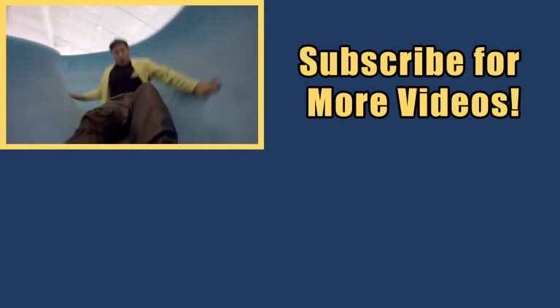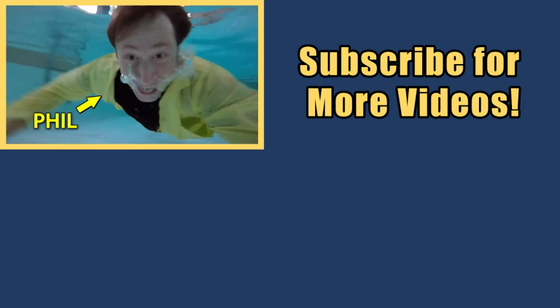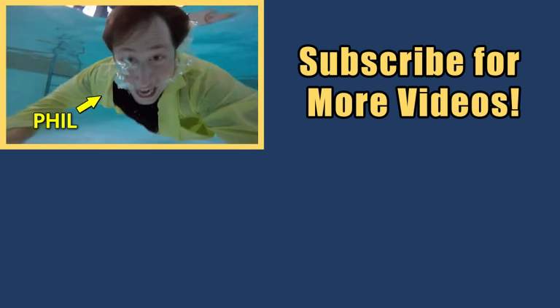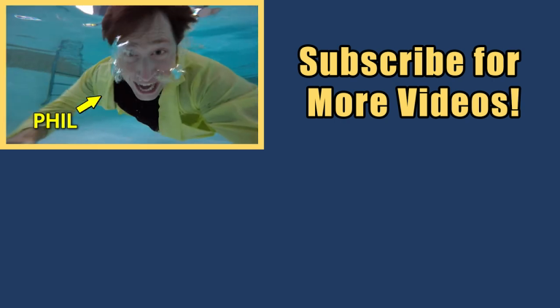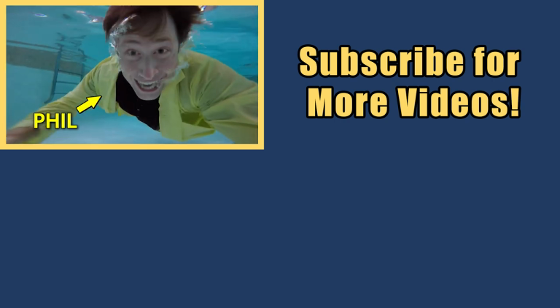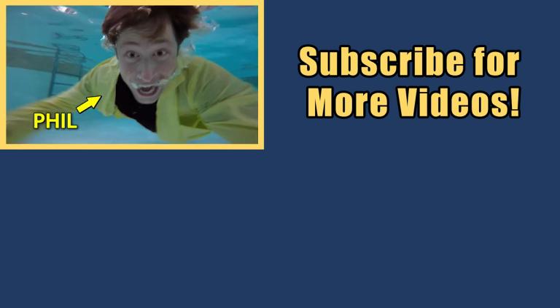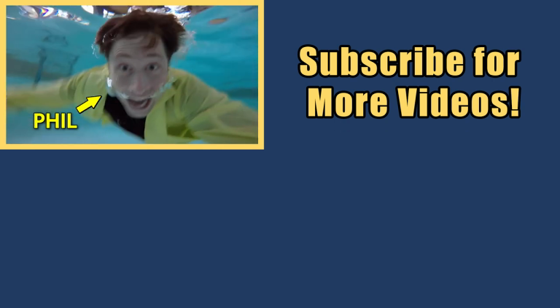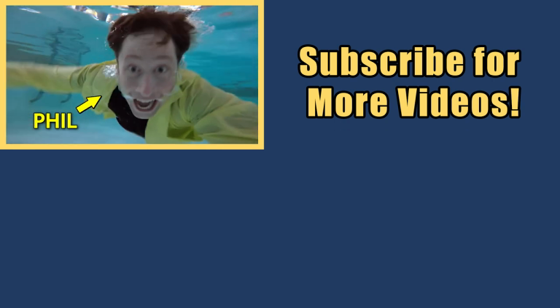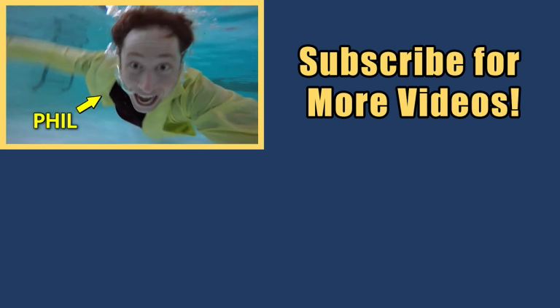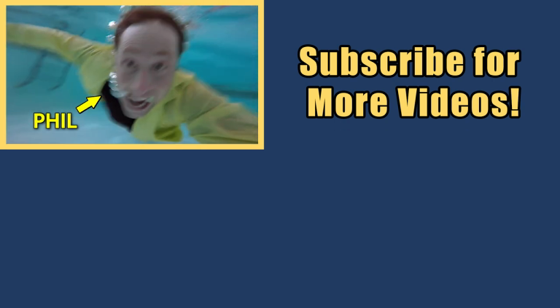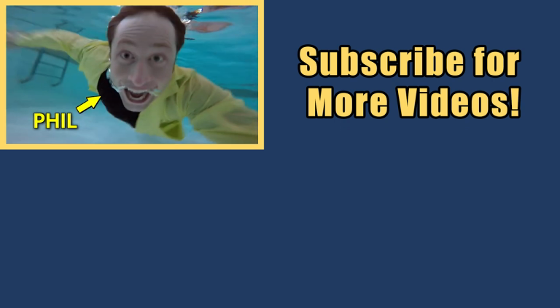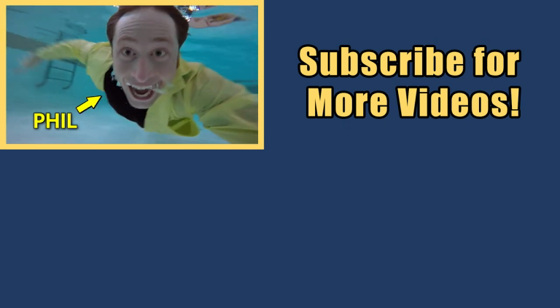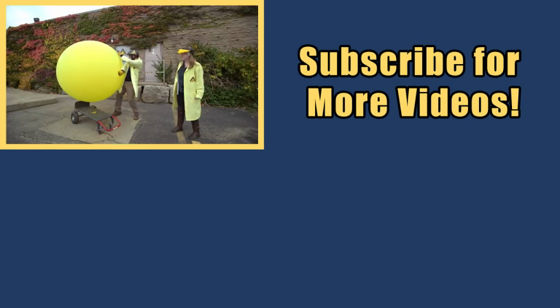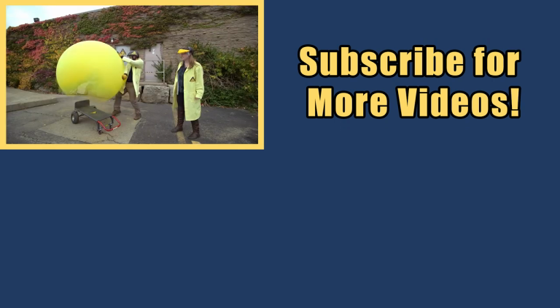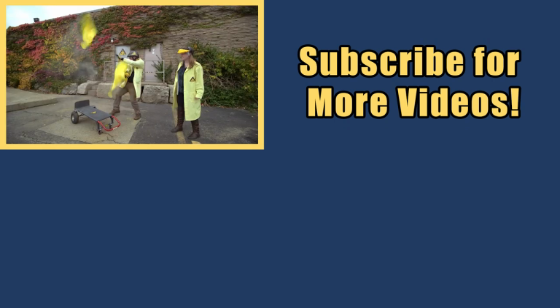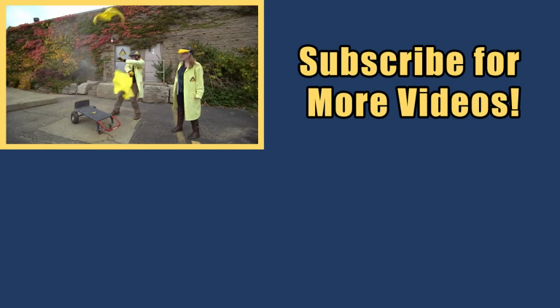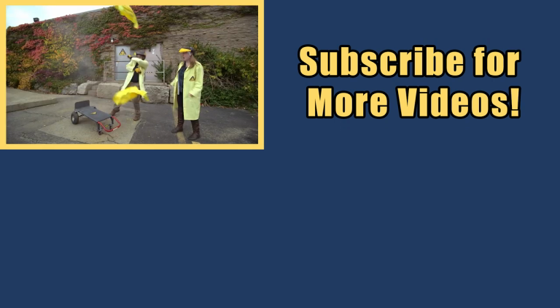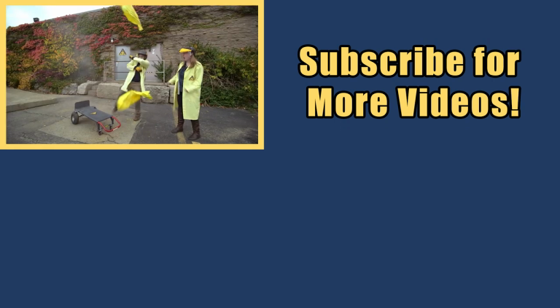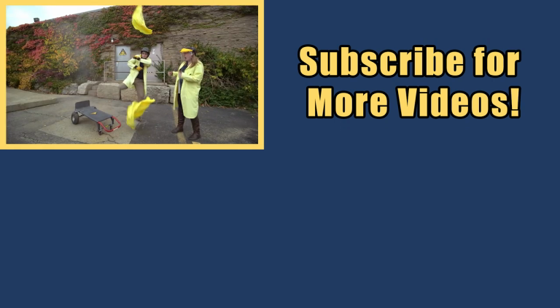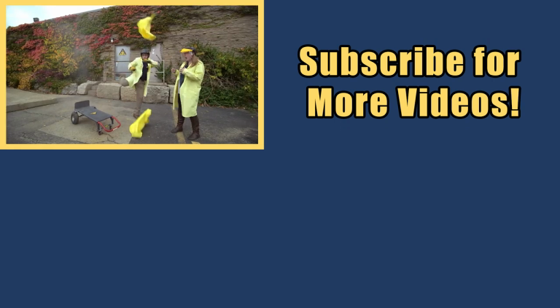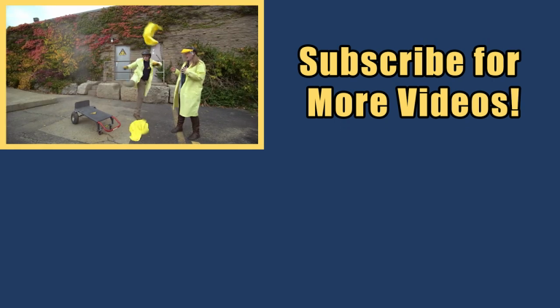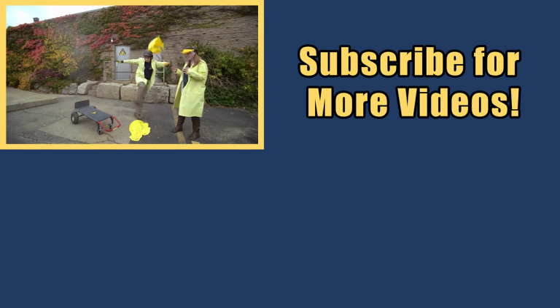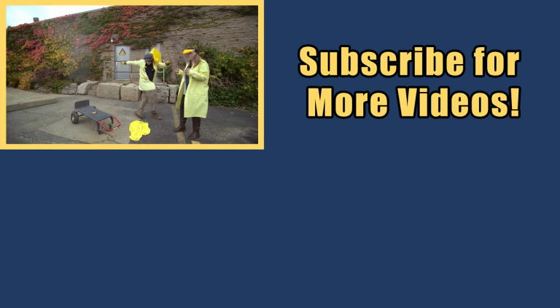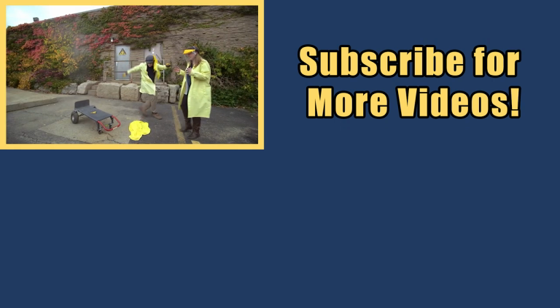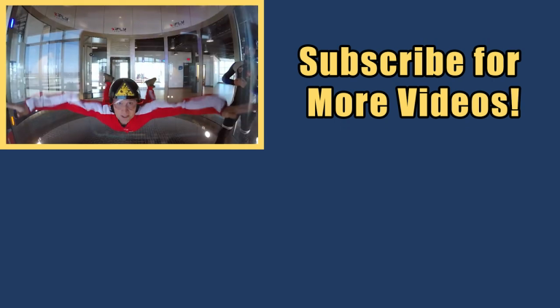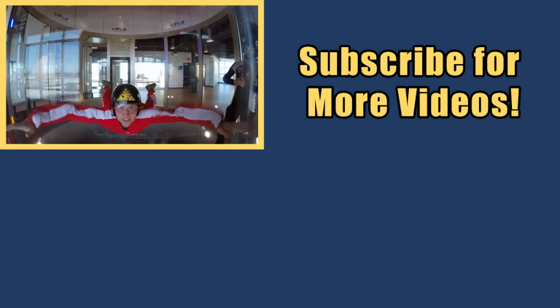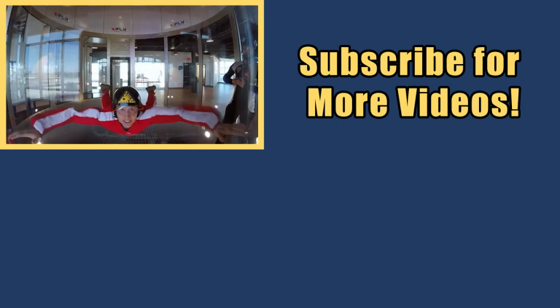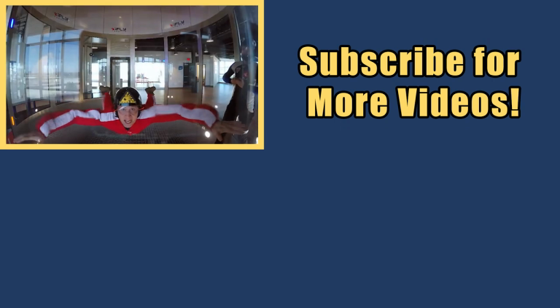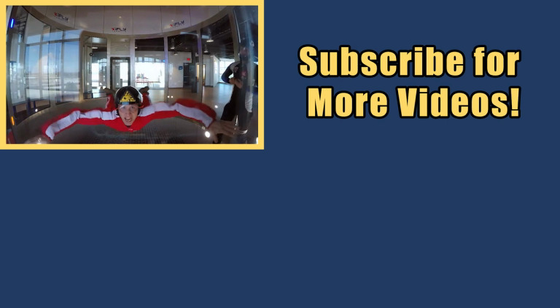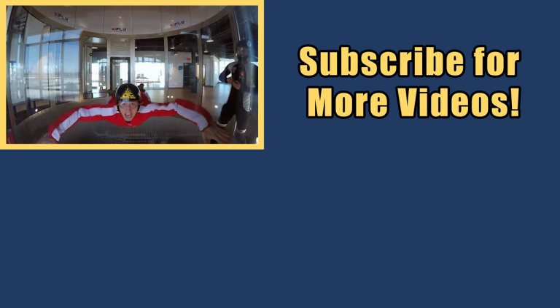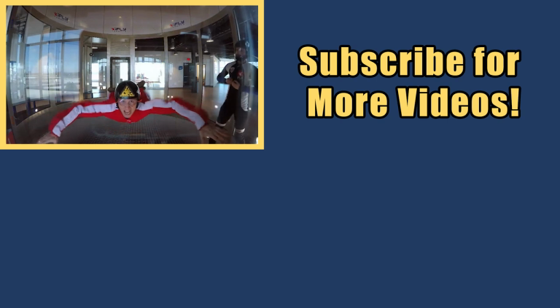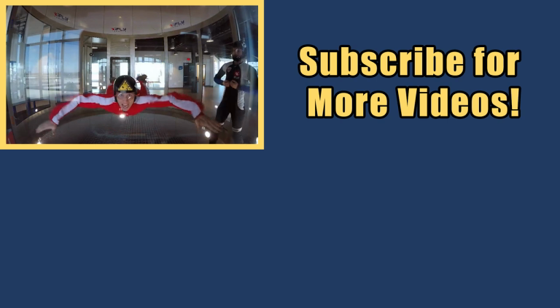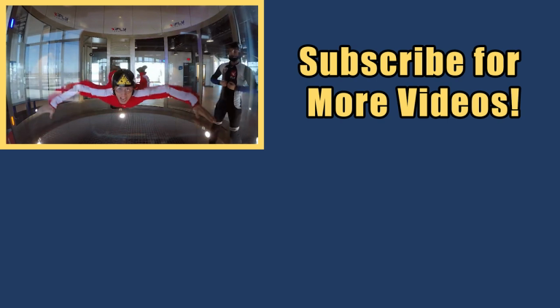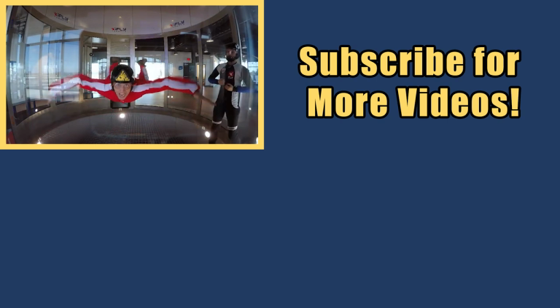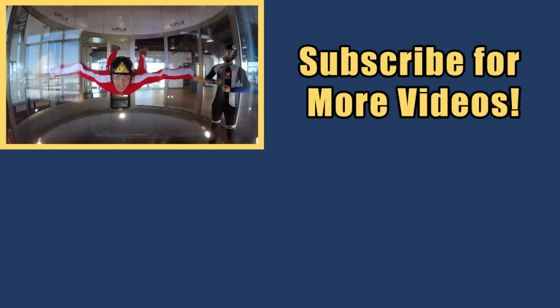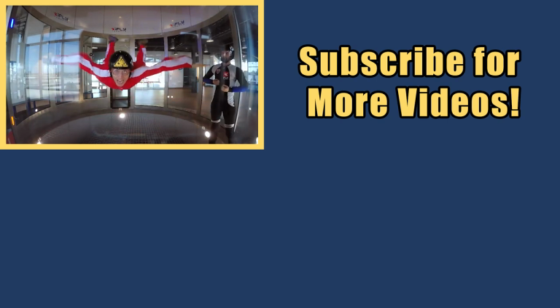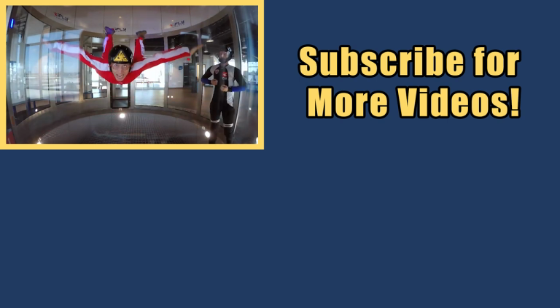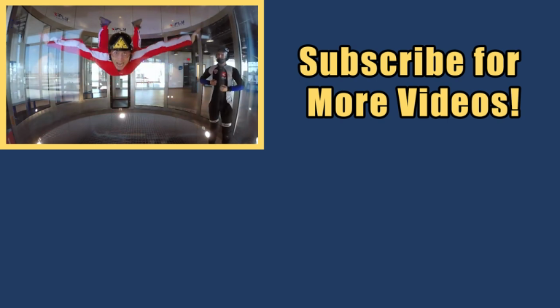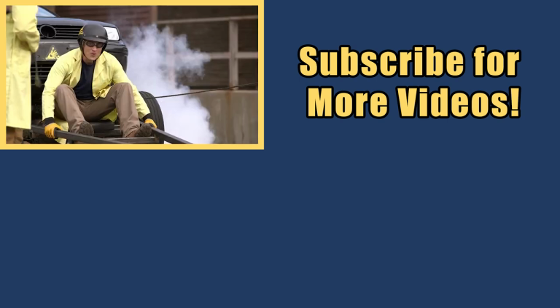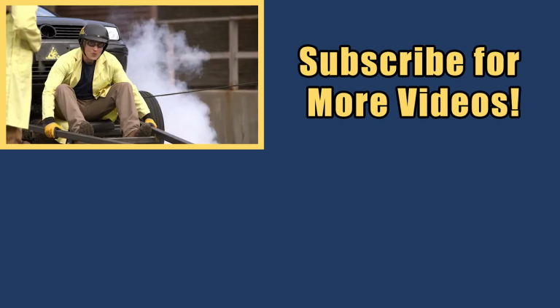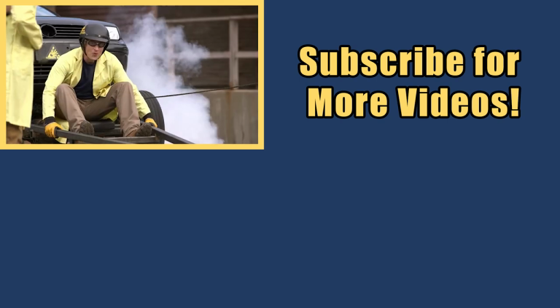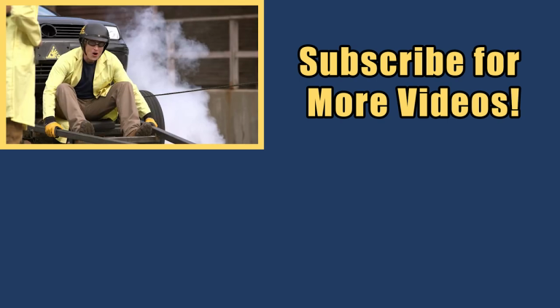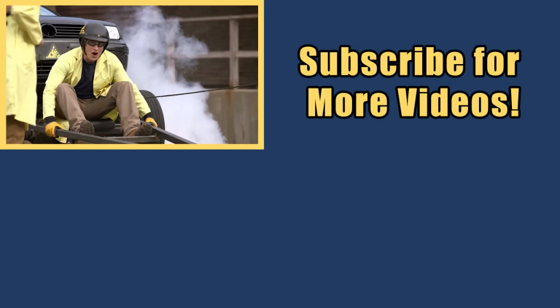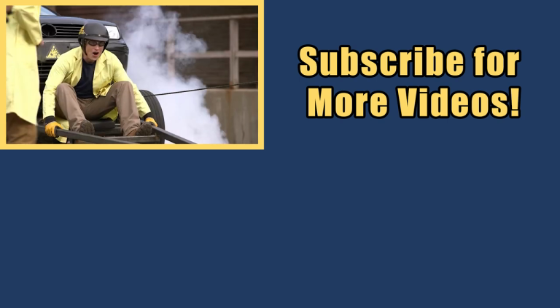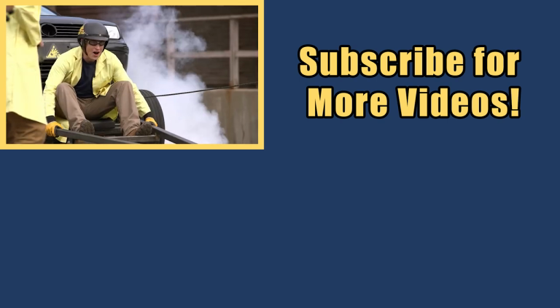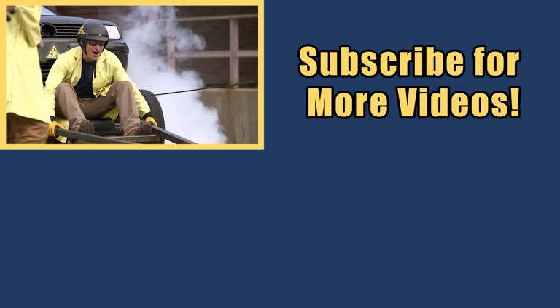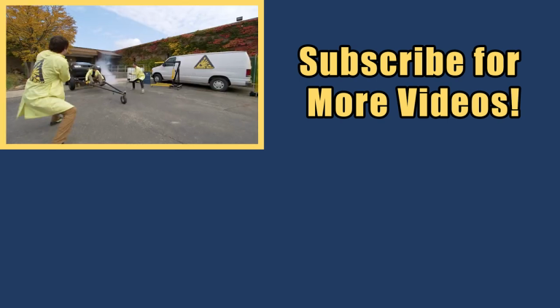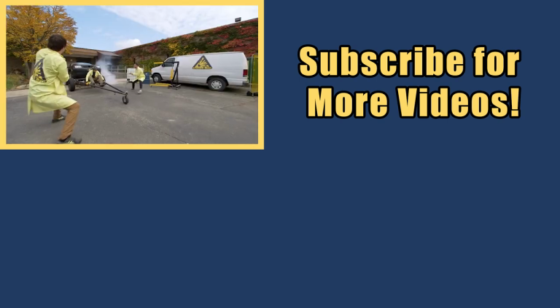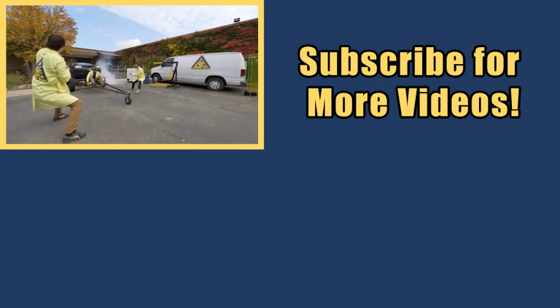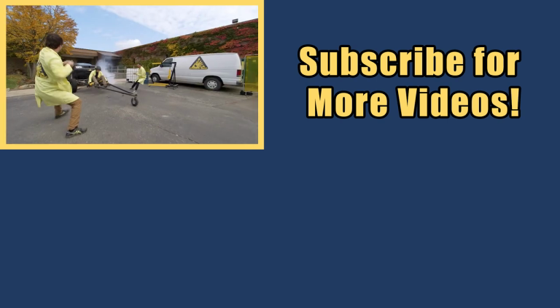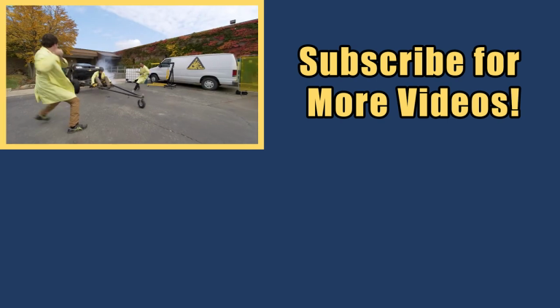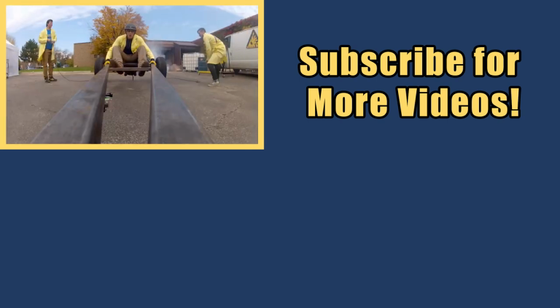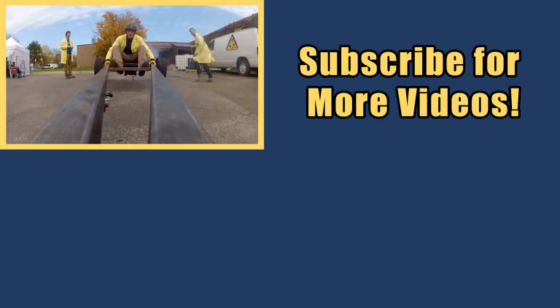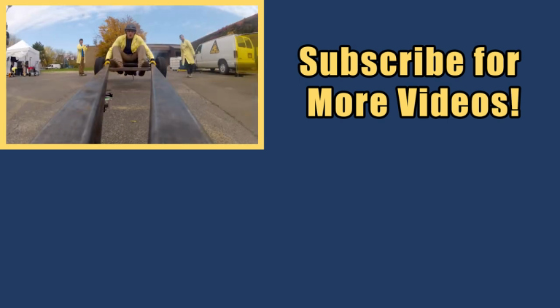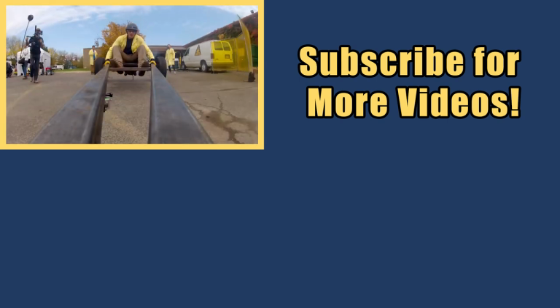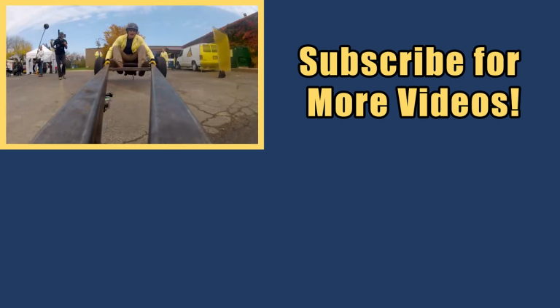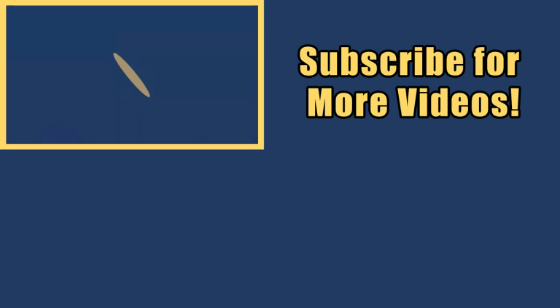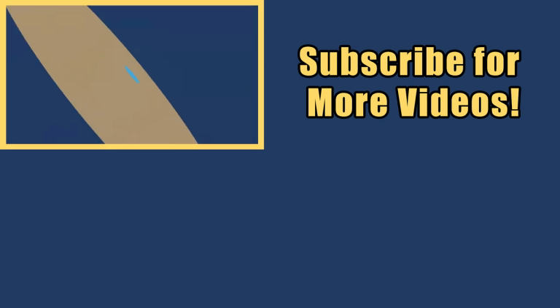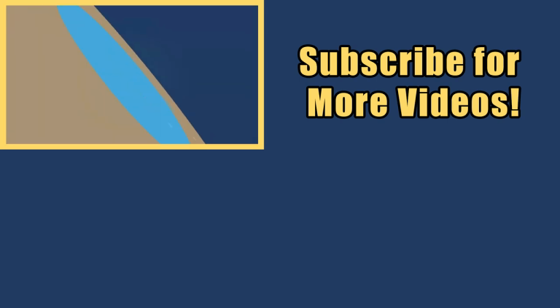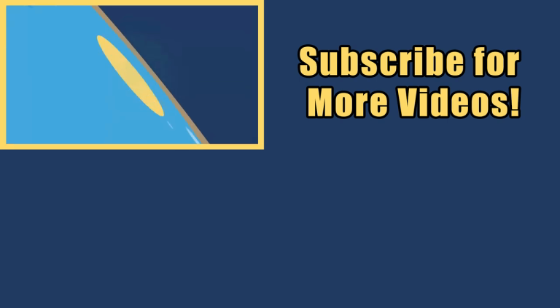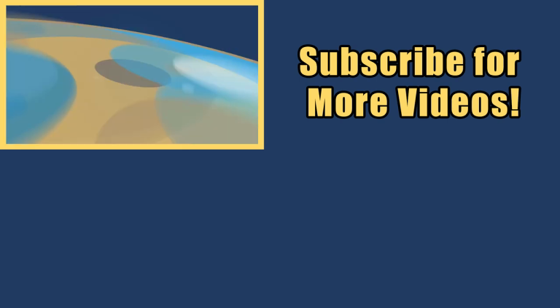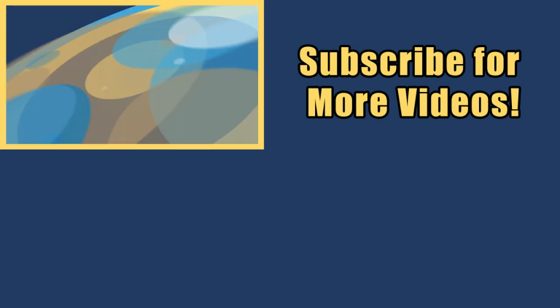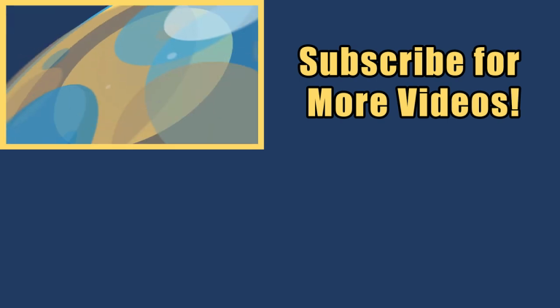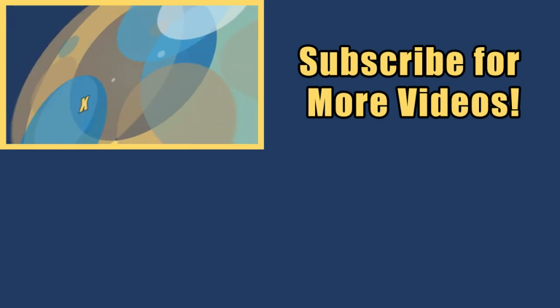My name is Phil, and I take your everyday science experiments and do them big. This is Science Max: Experiments at Large!